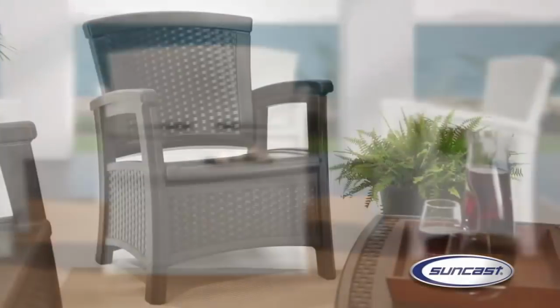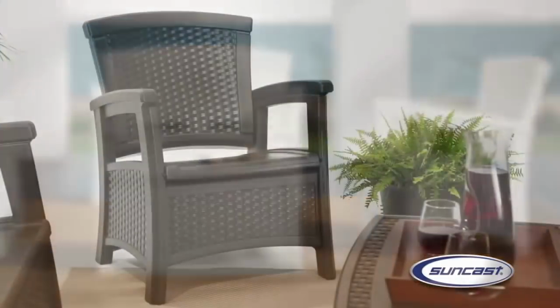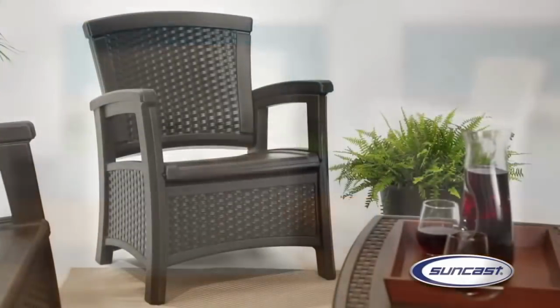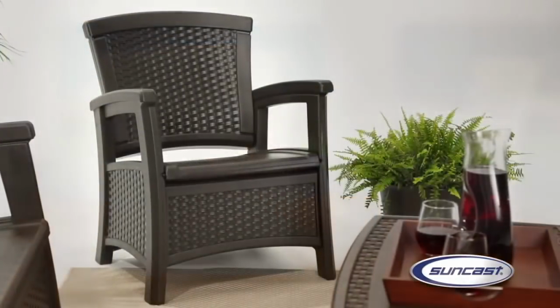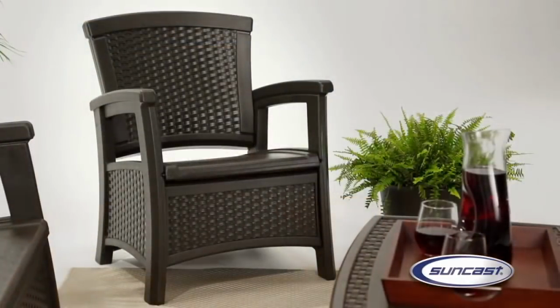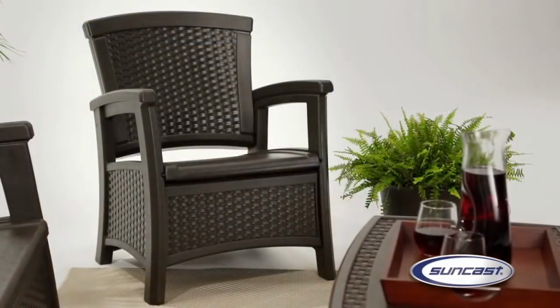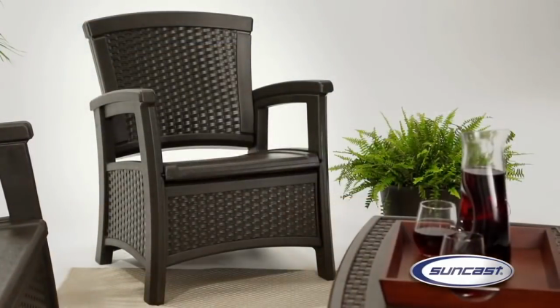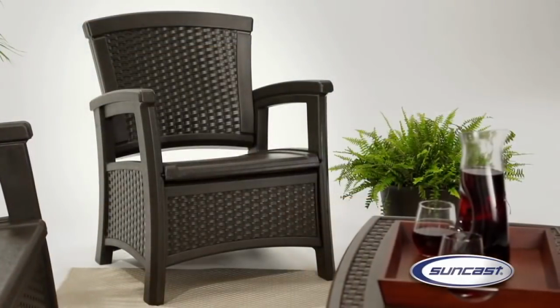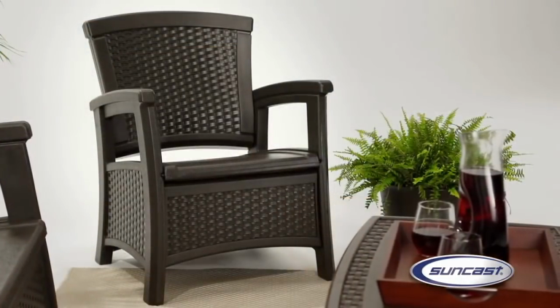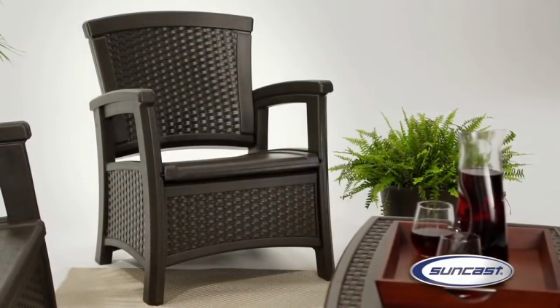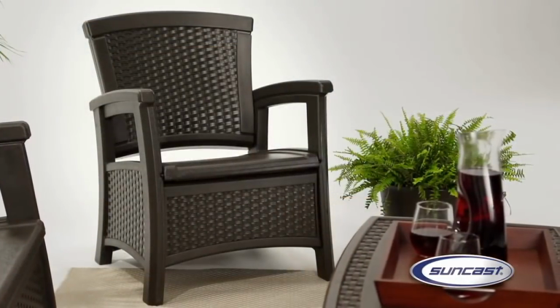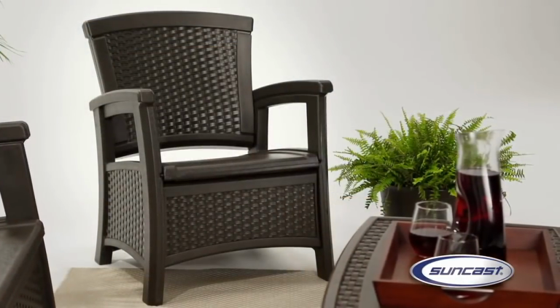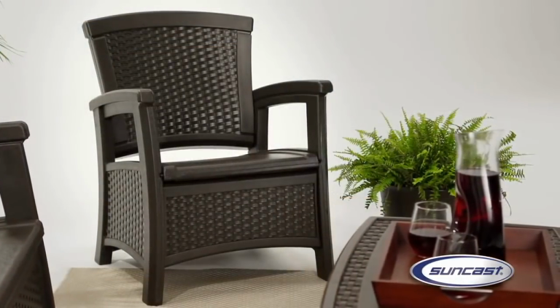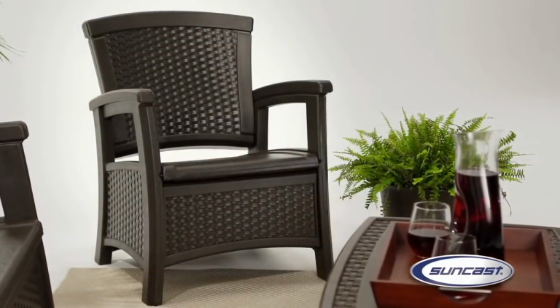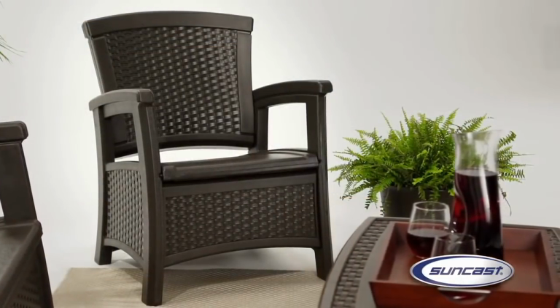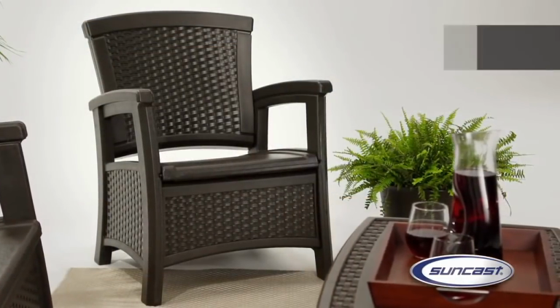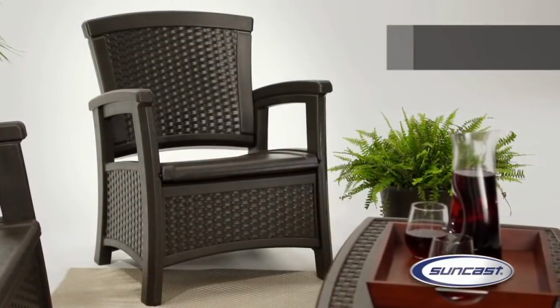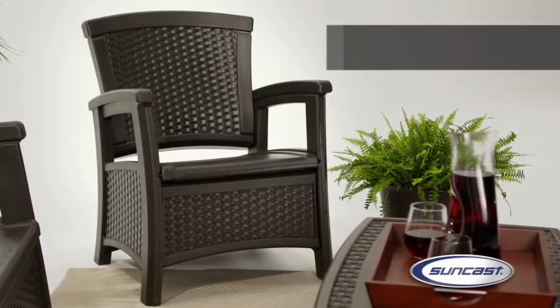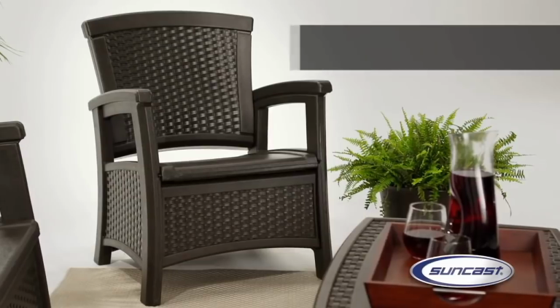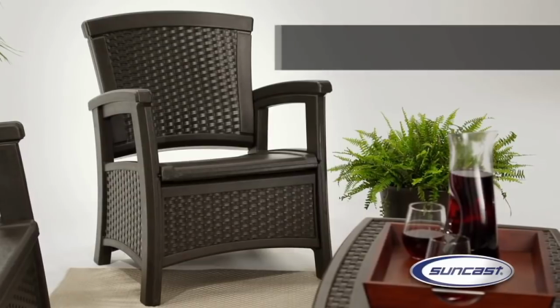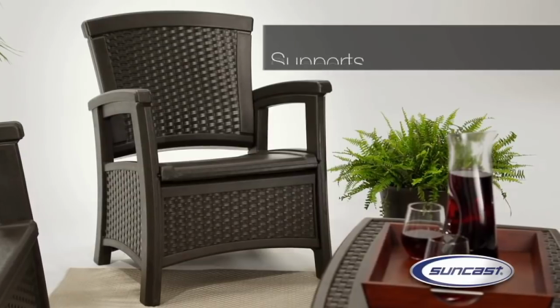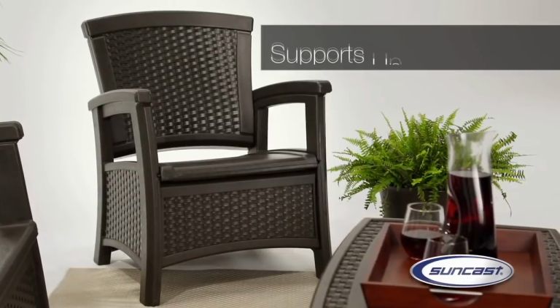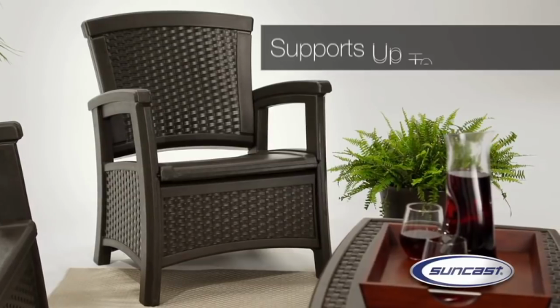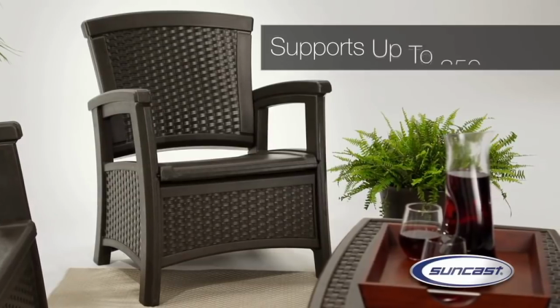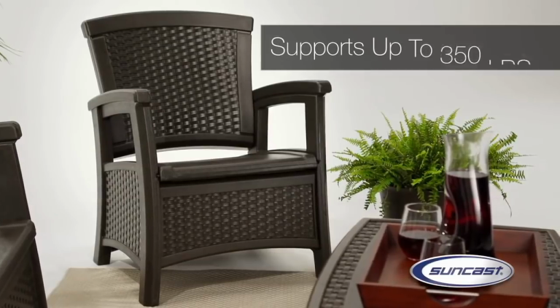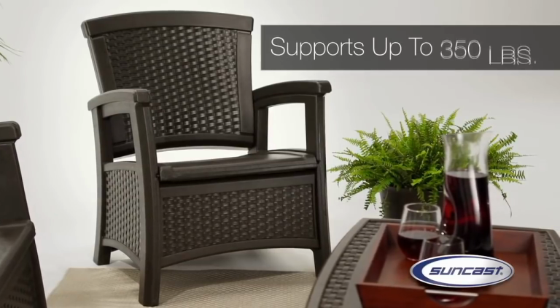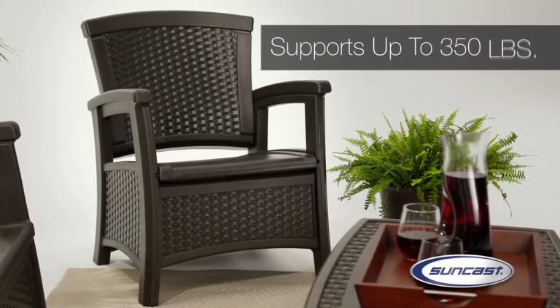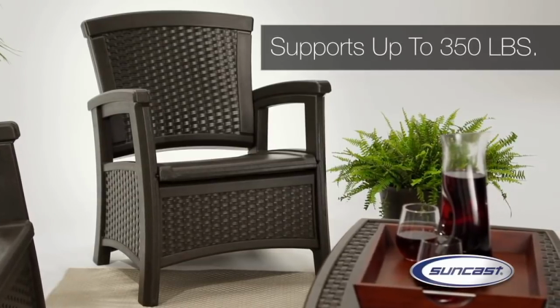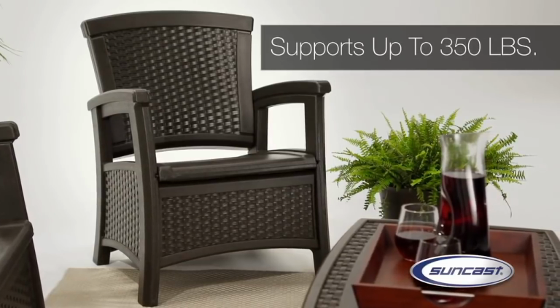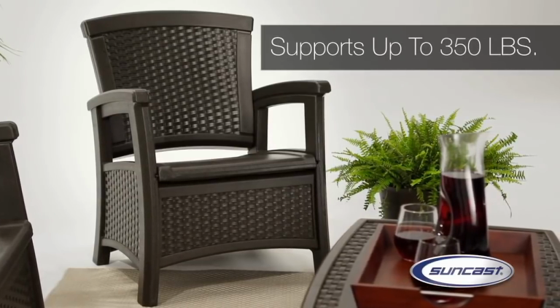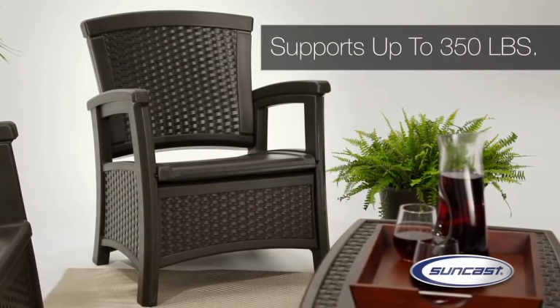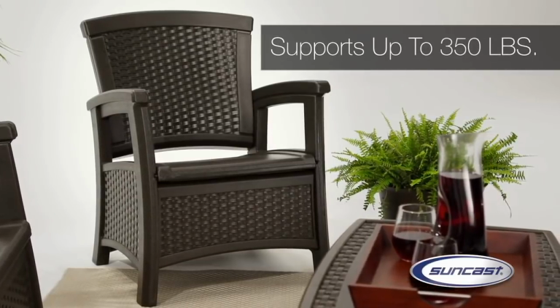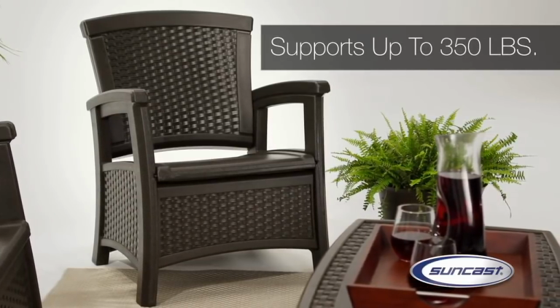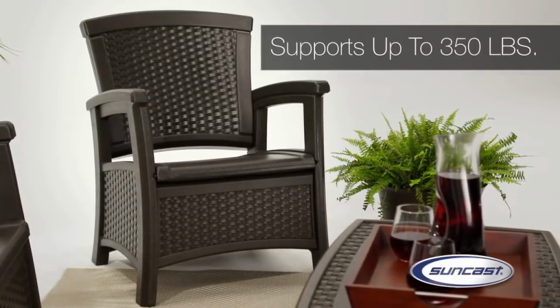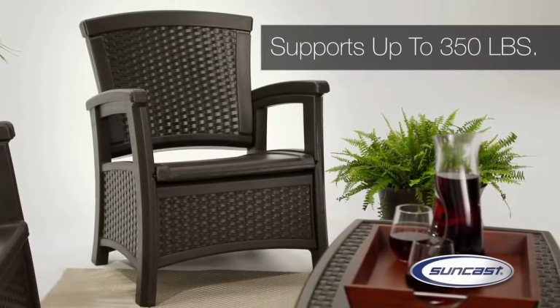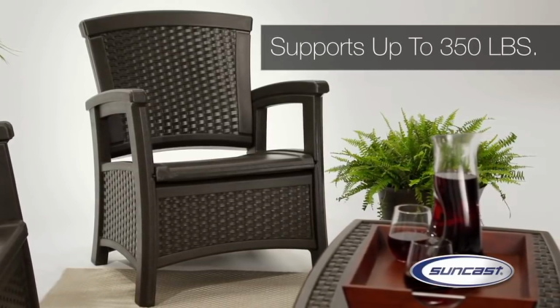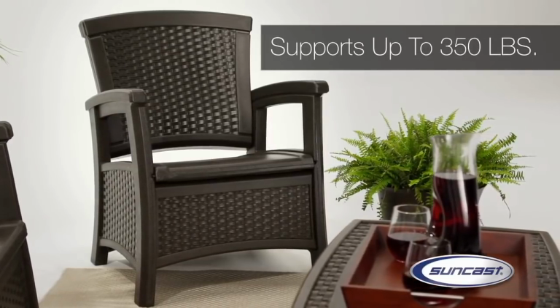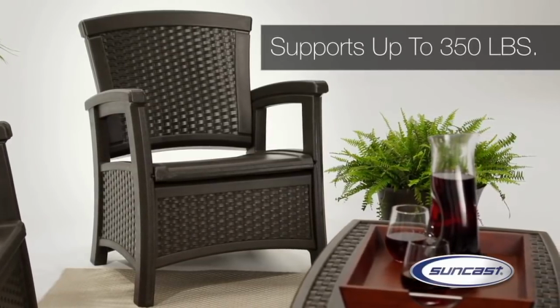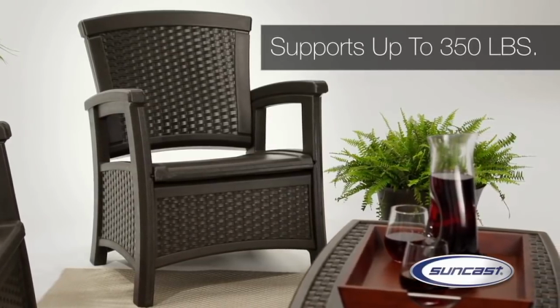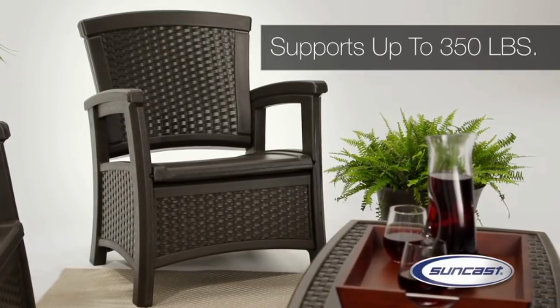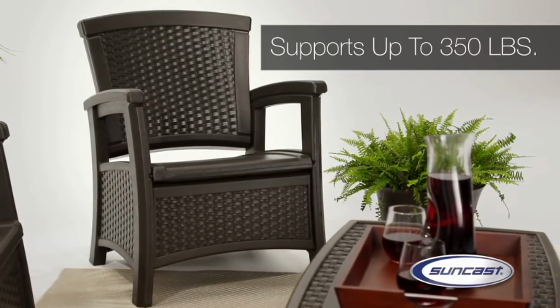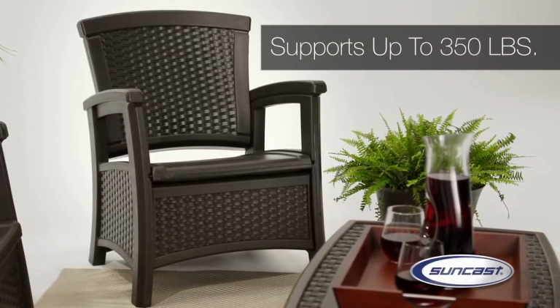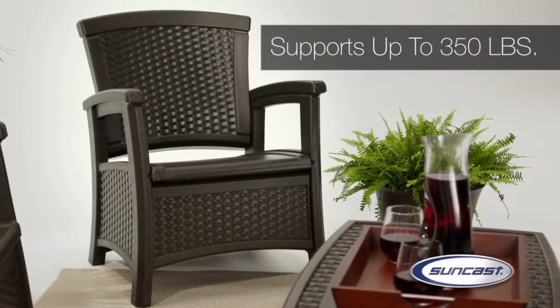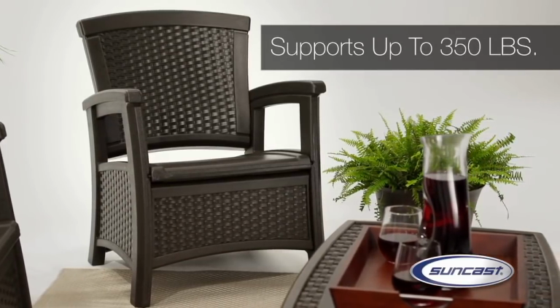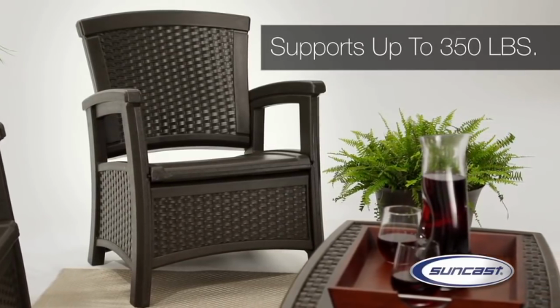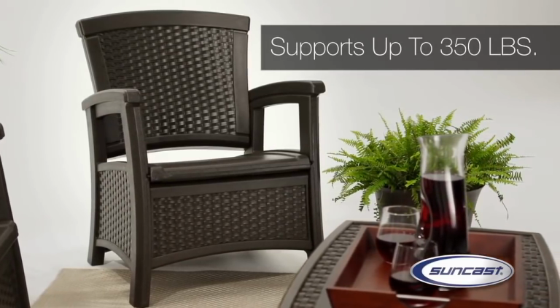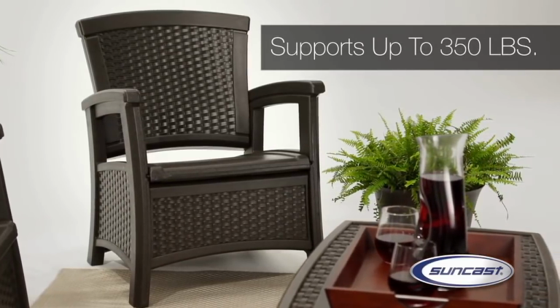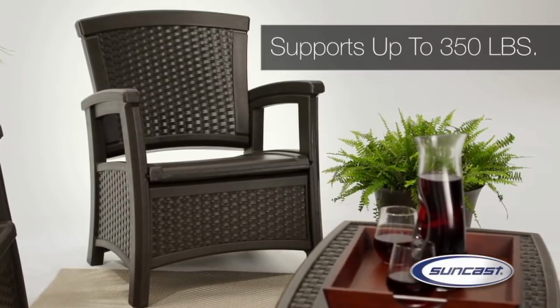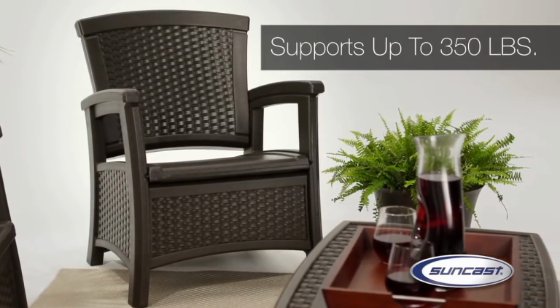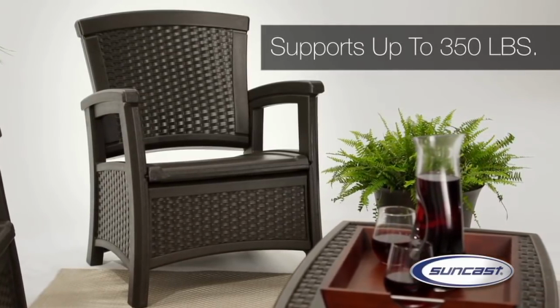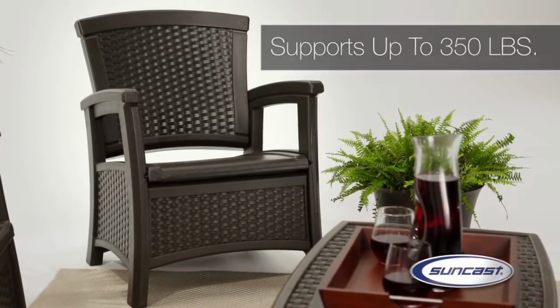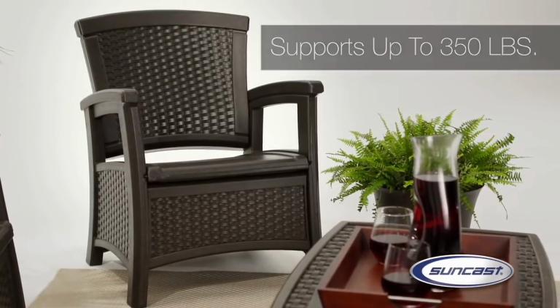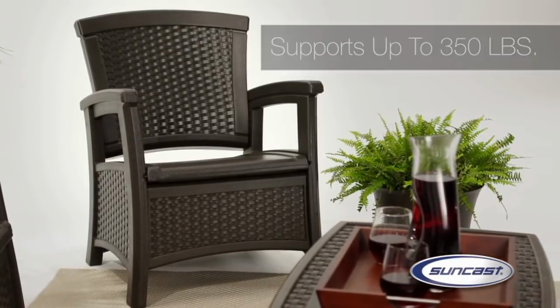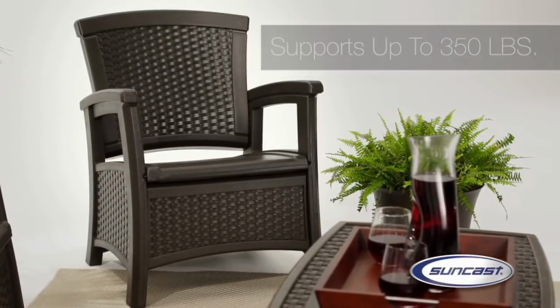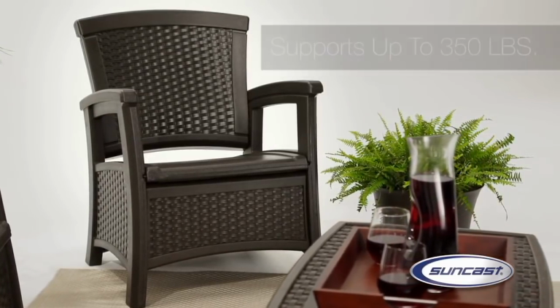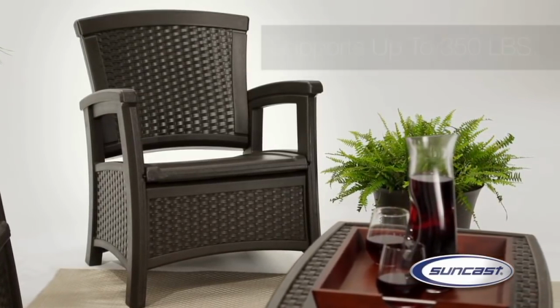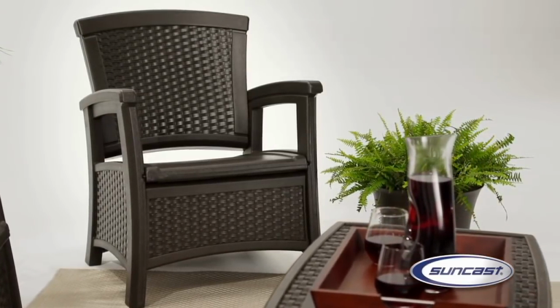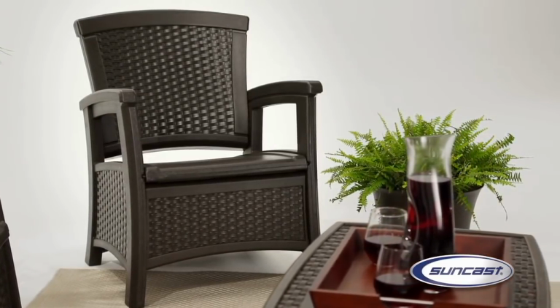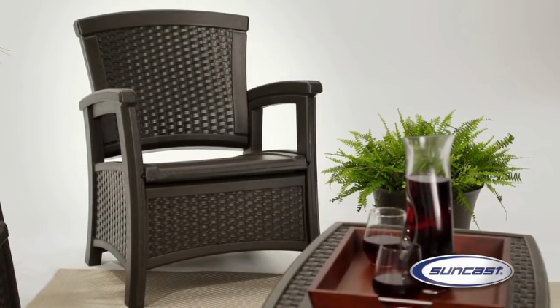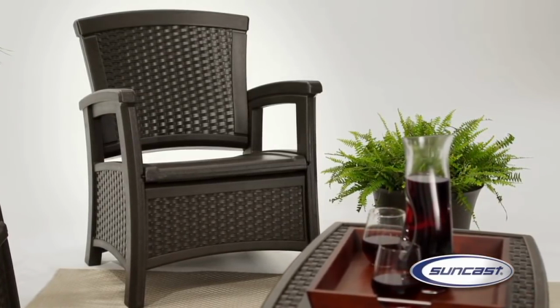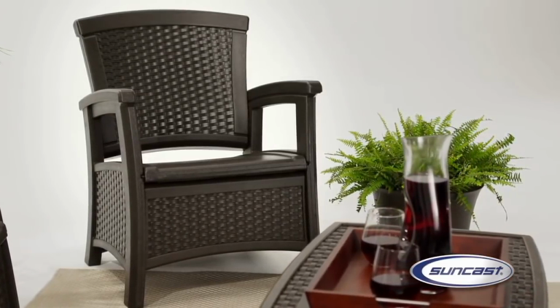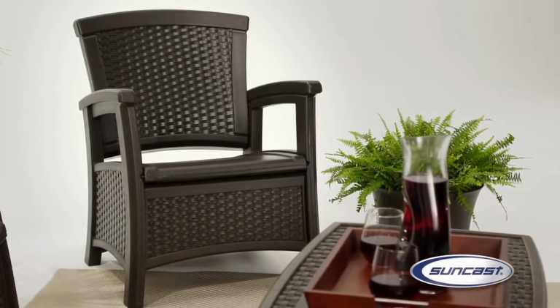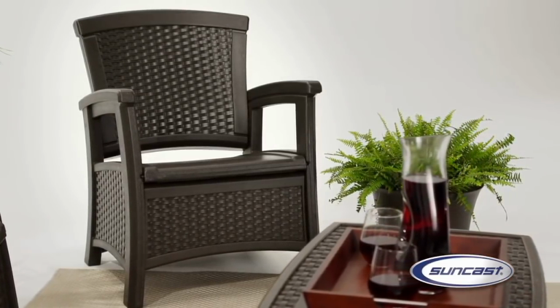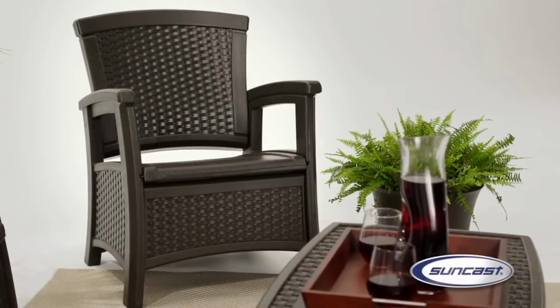Constructed from durable, all-weather resin, the club chair is sturdy and substantial, yet easy to move and rearrange to adapt to your space.